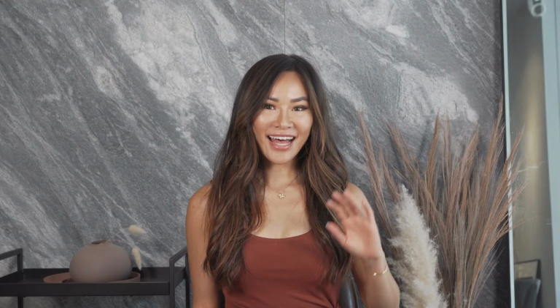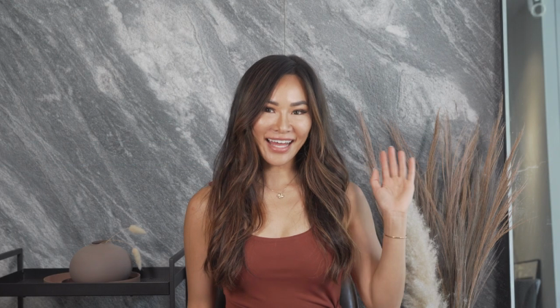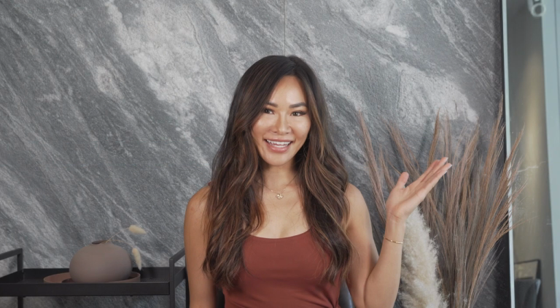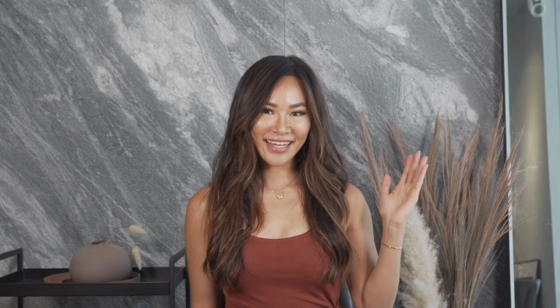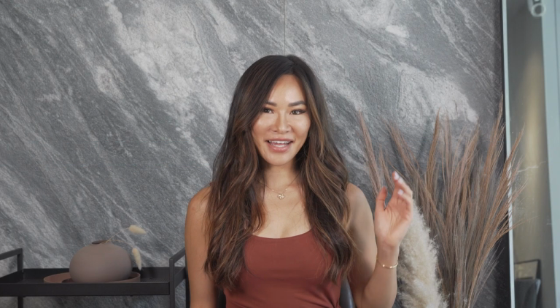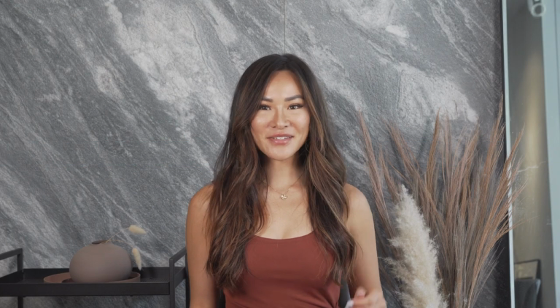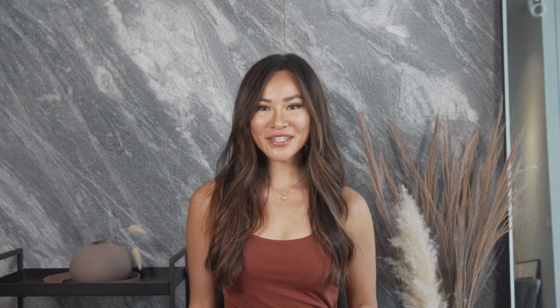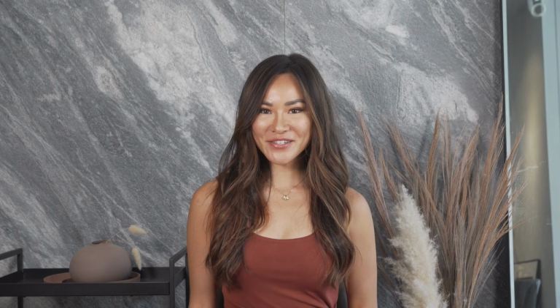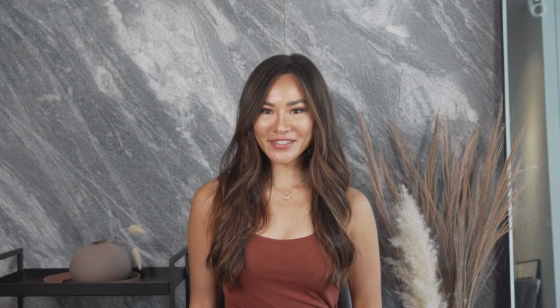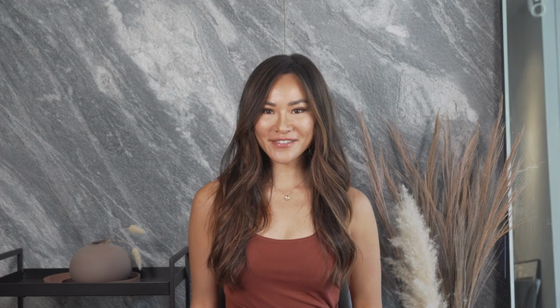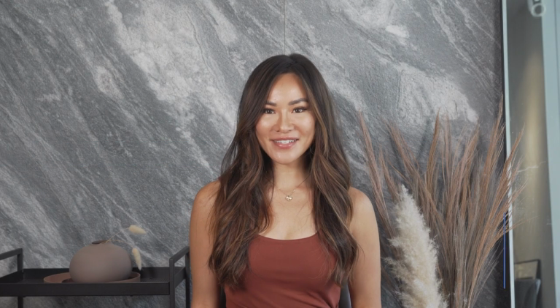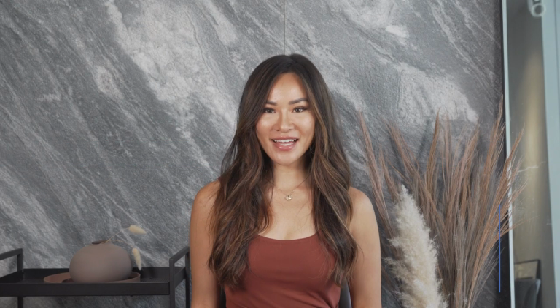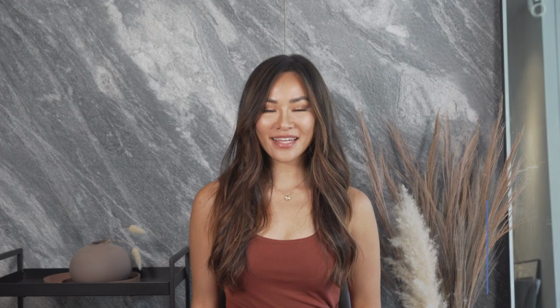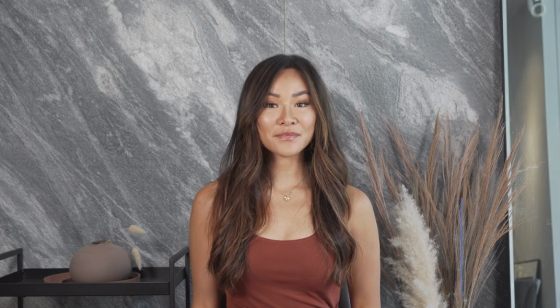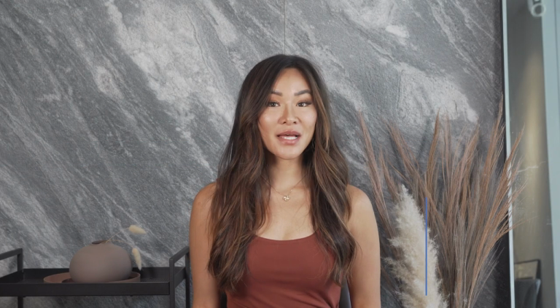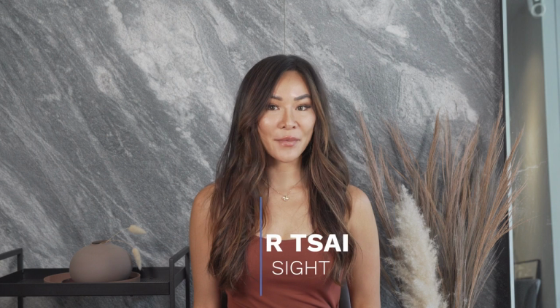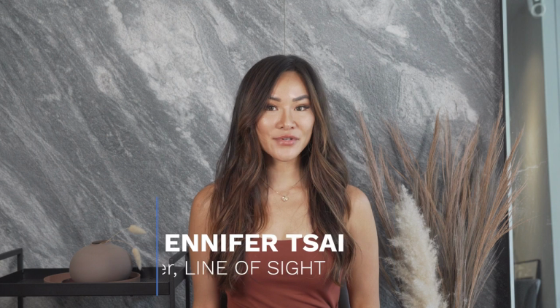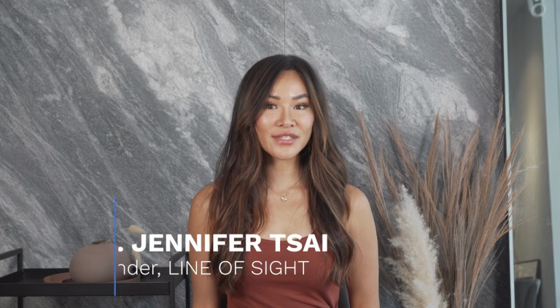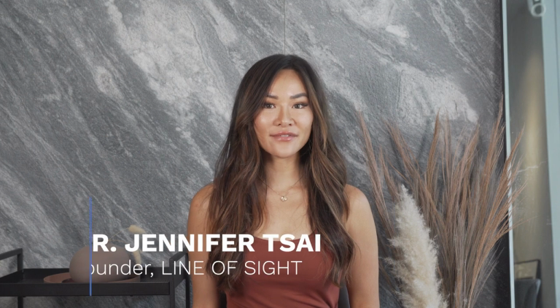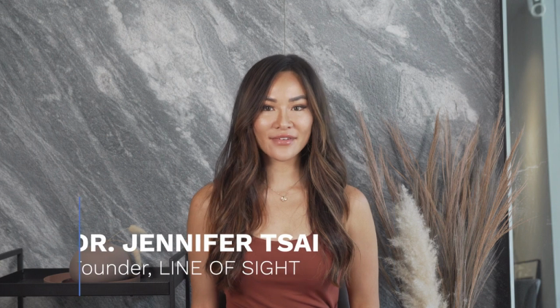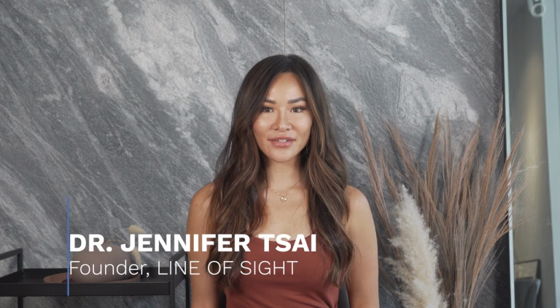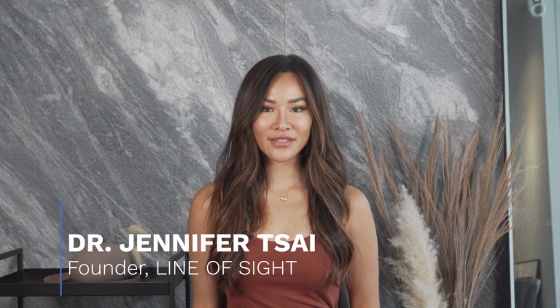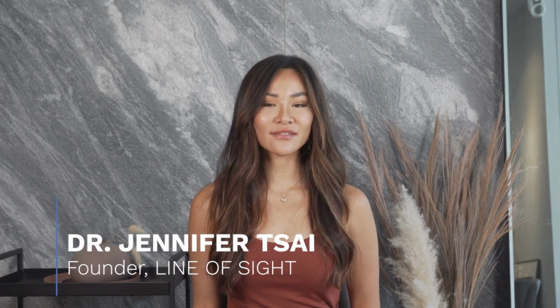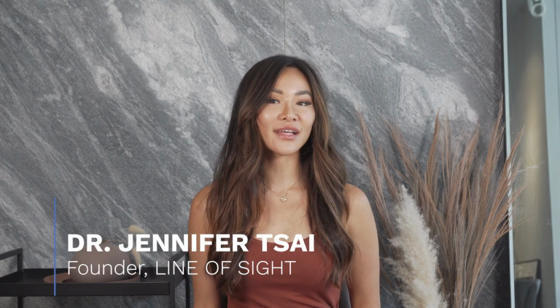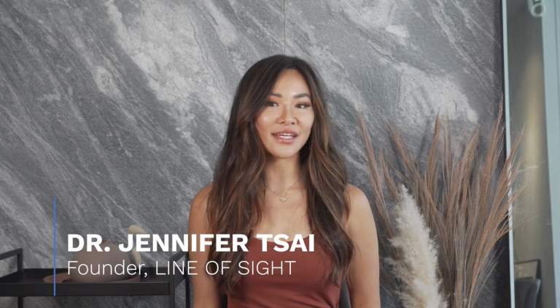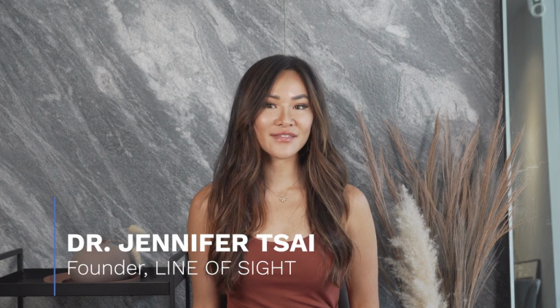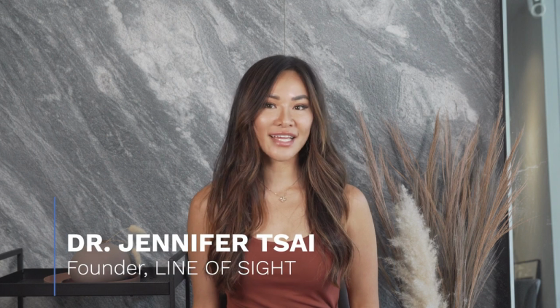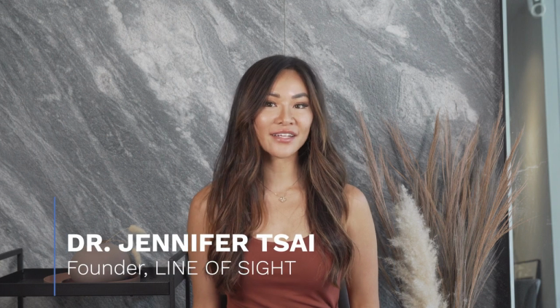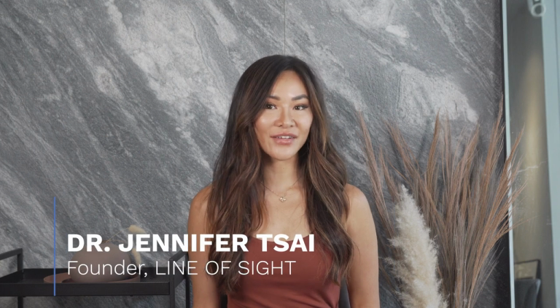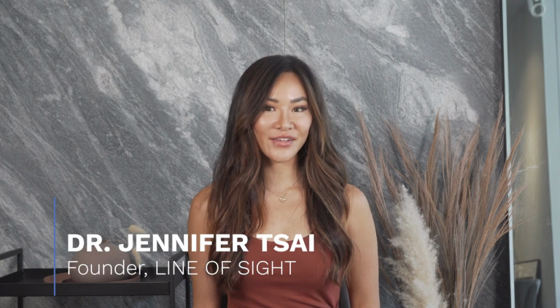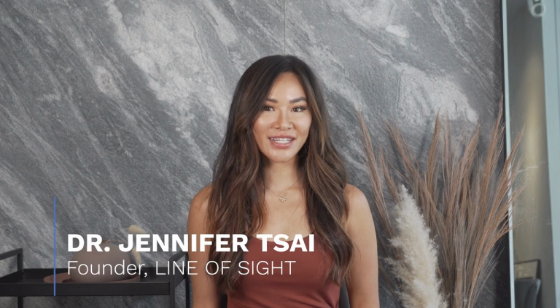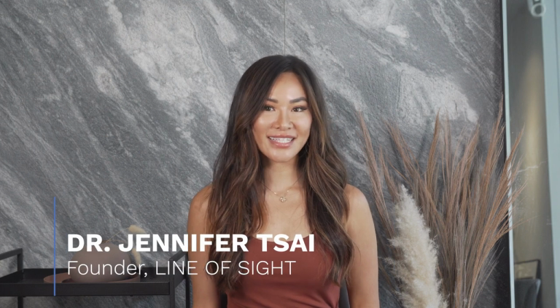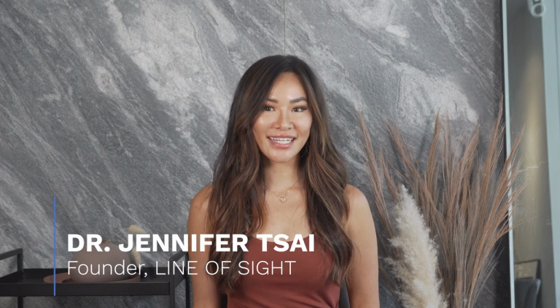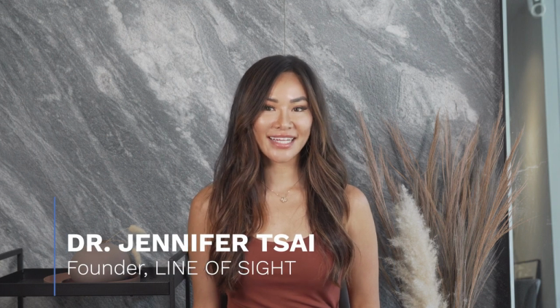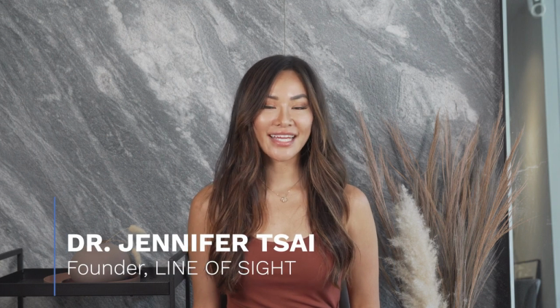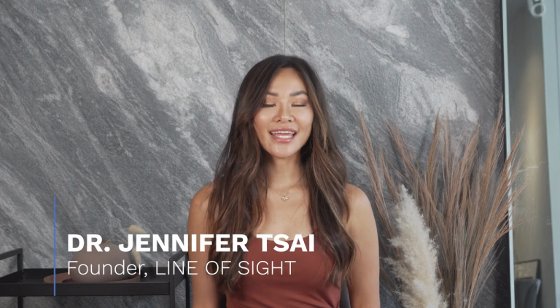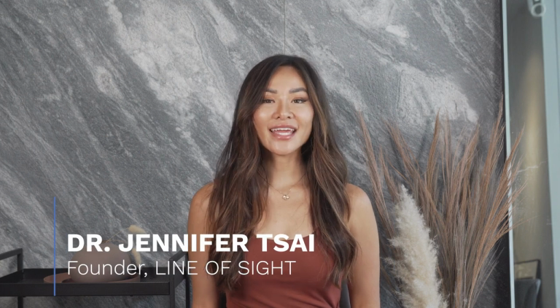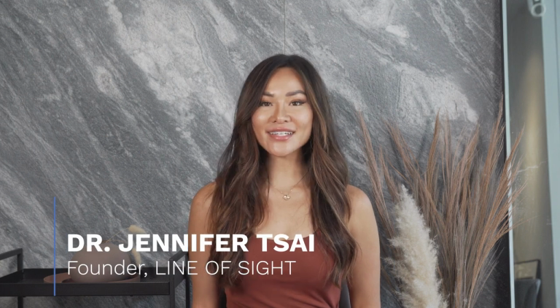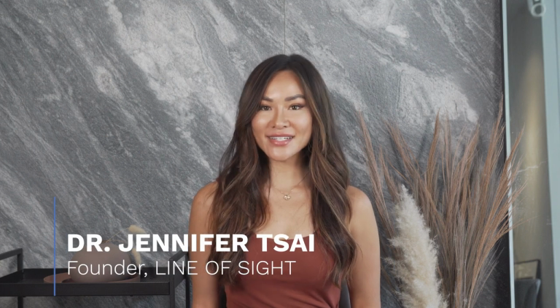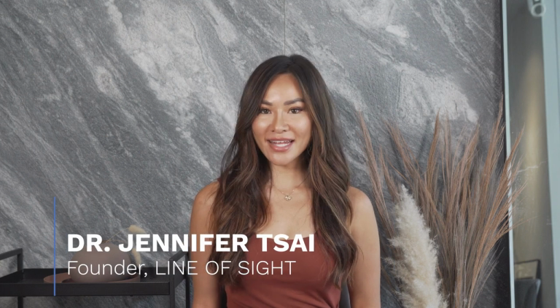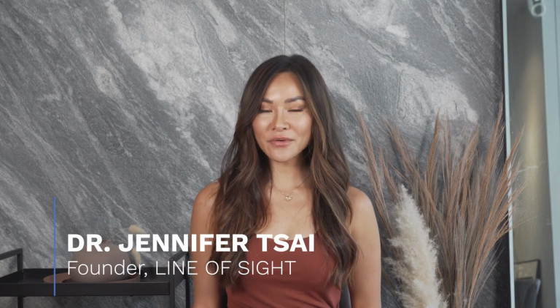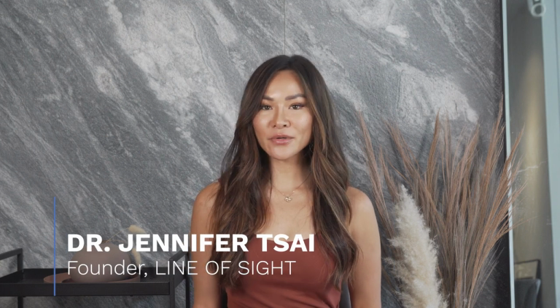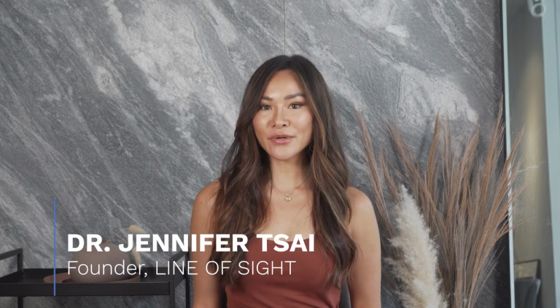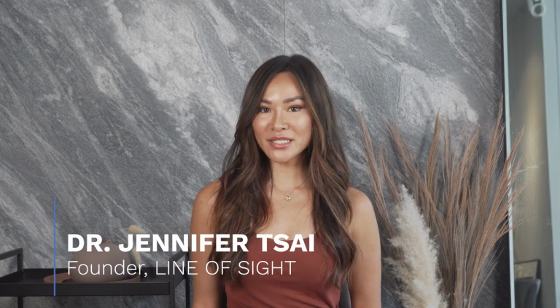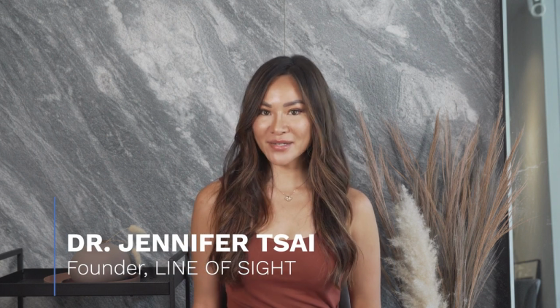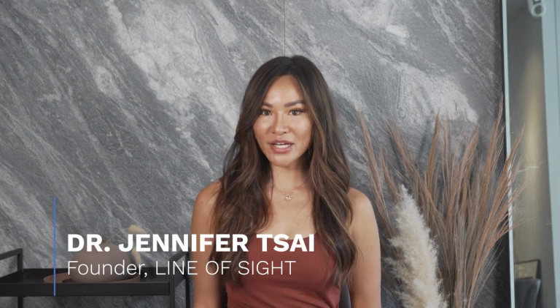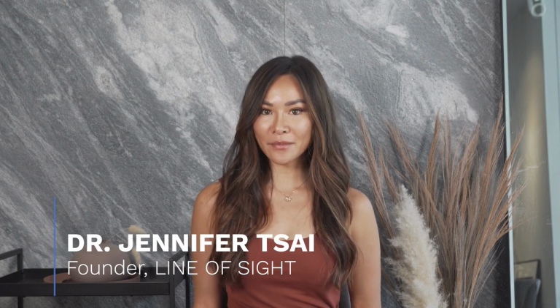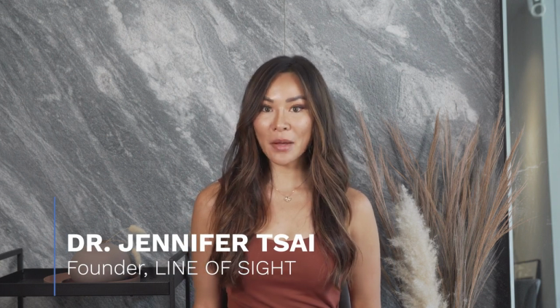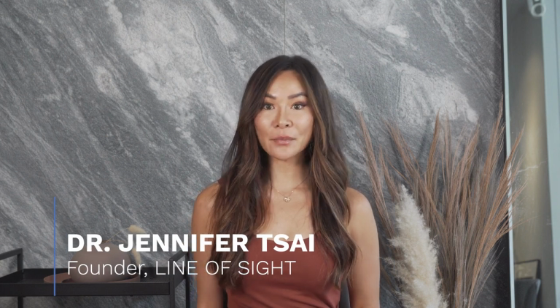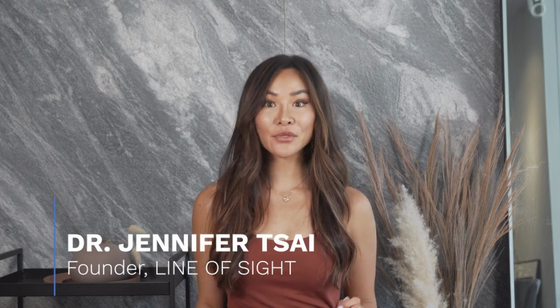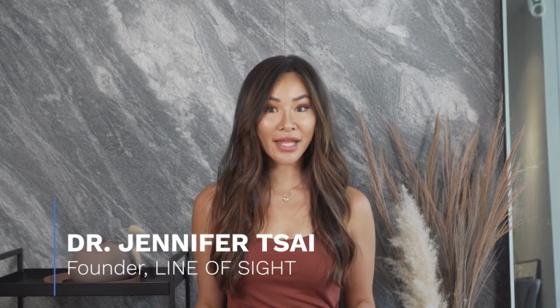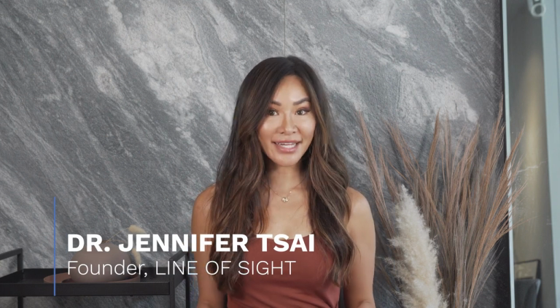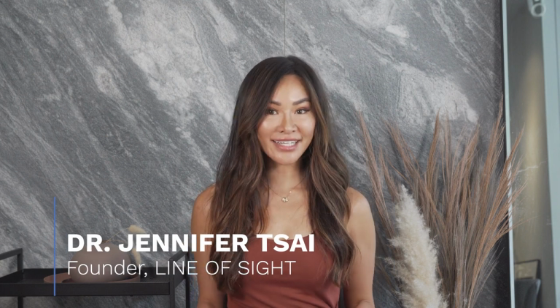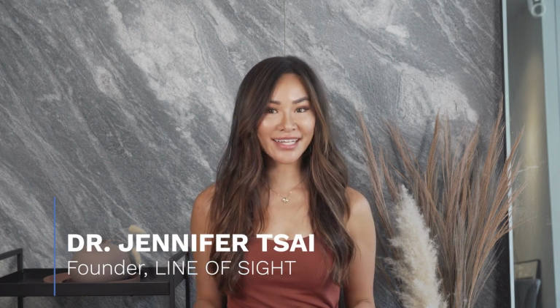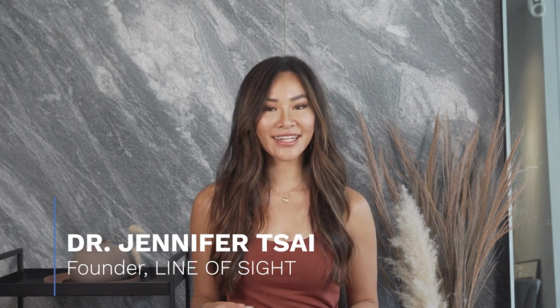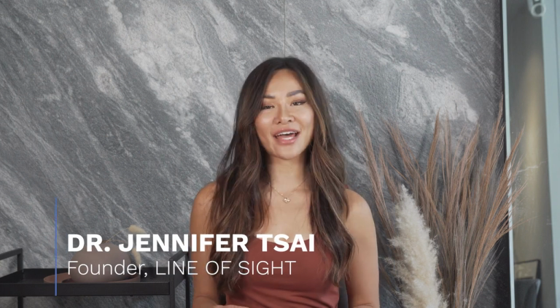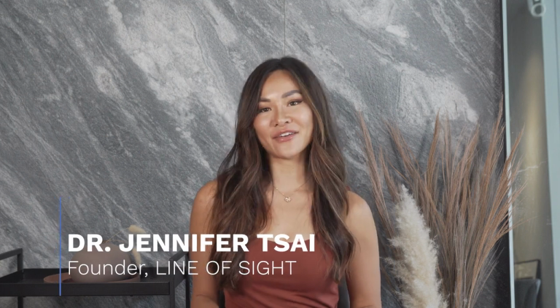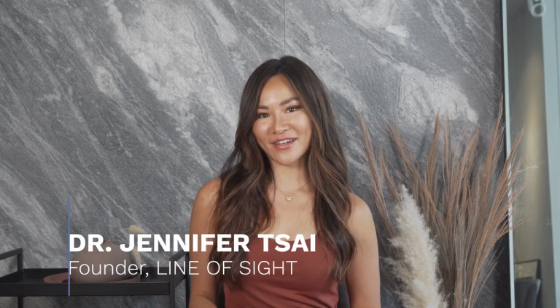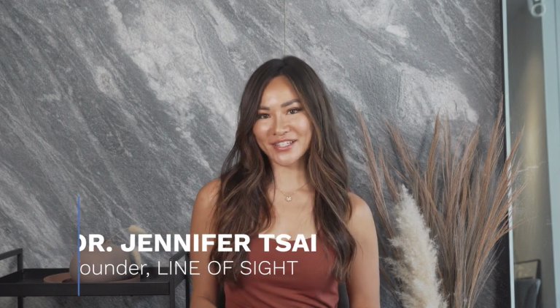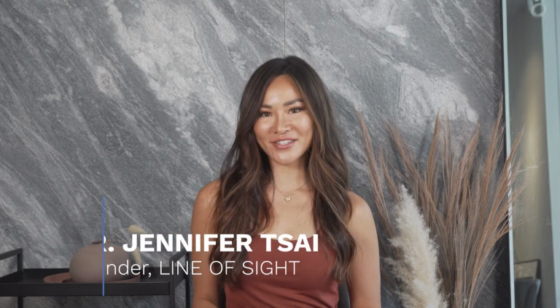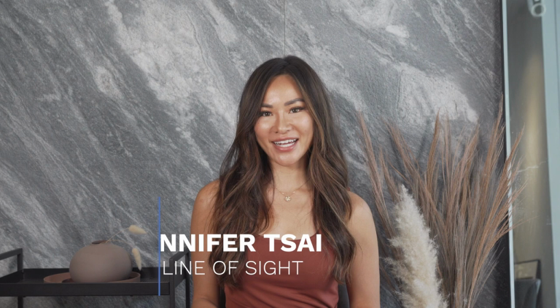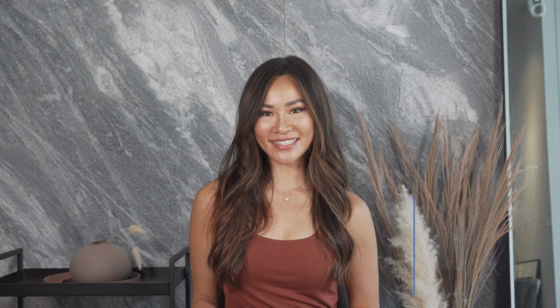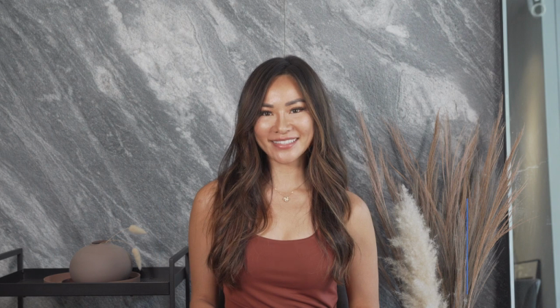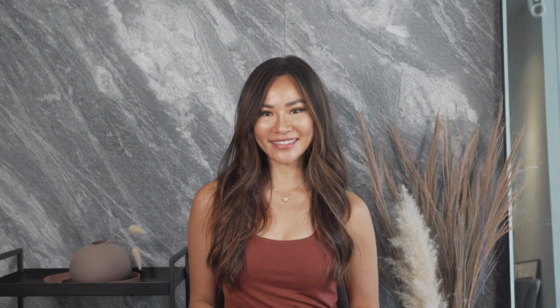Hi, I'm Dr. Jennifer Tsai, optometrist and founder of Line of Sight in New York City, and today we're going to be talking about blue light and how it affects your eyes.